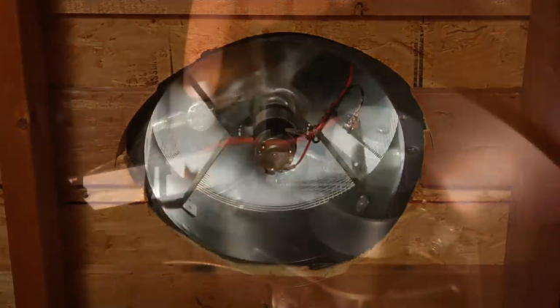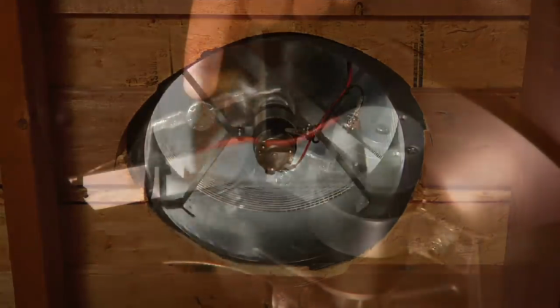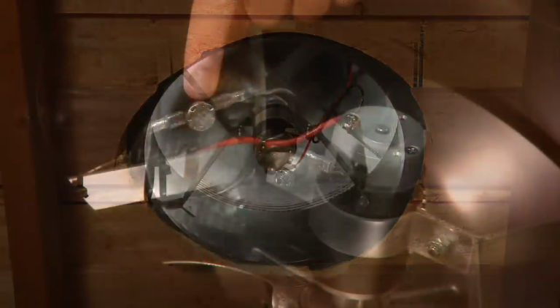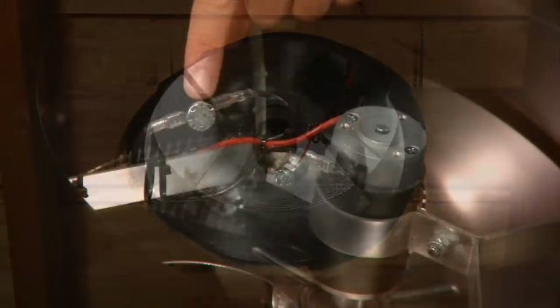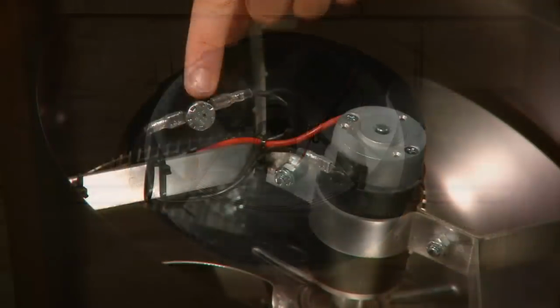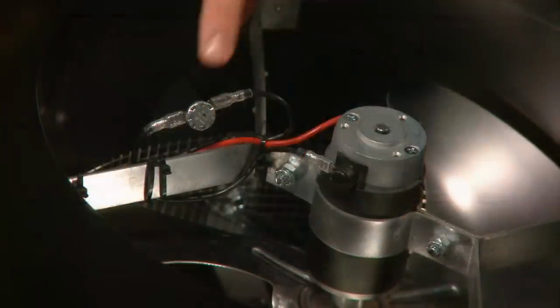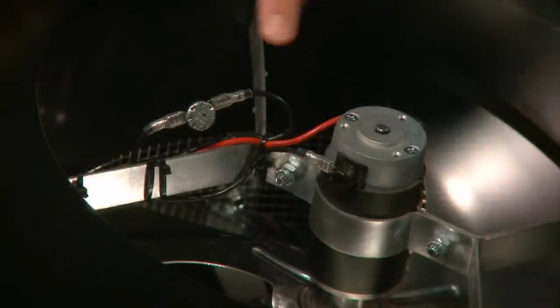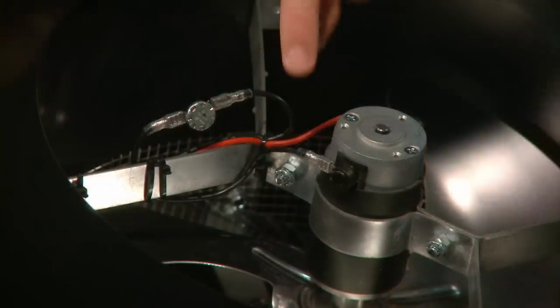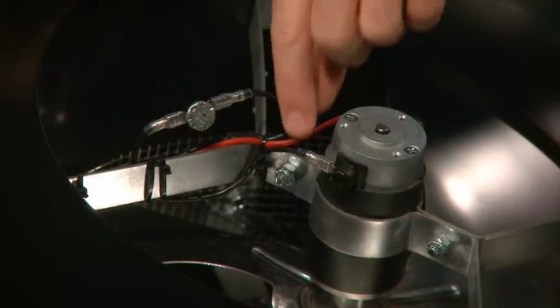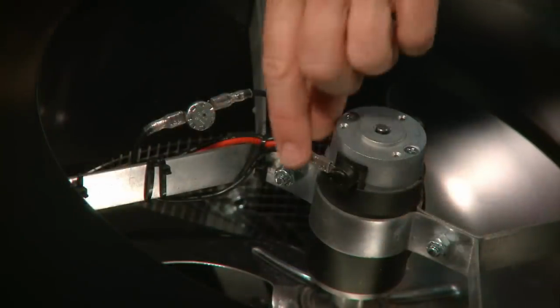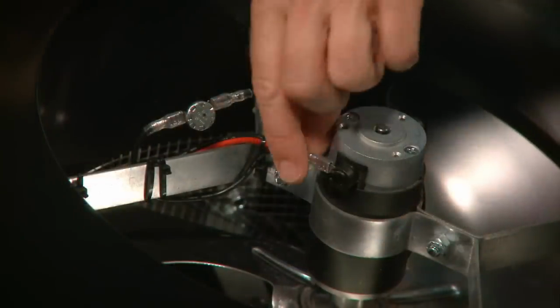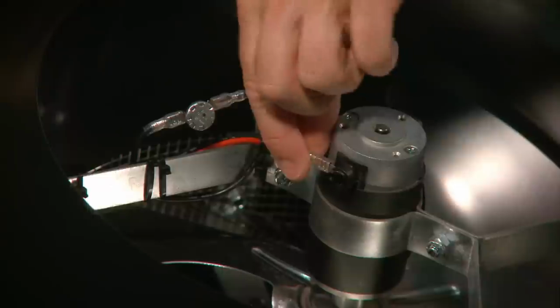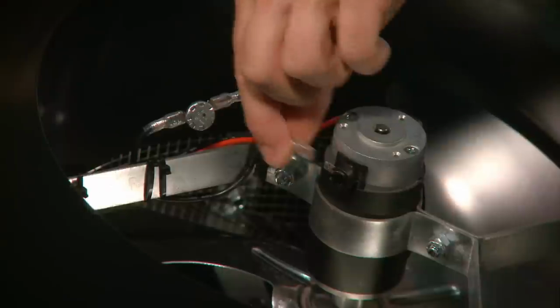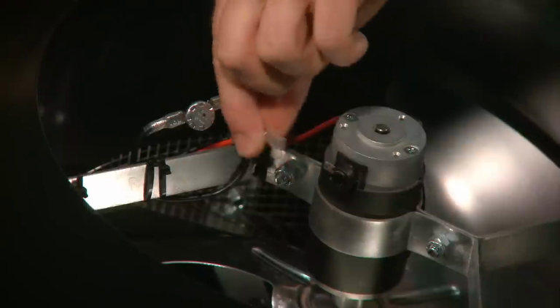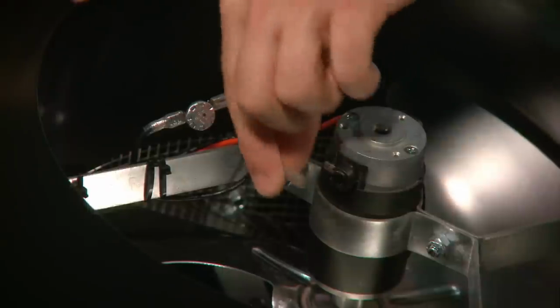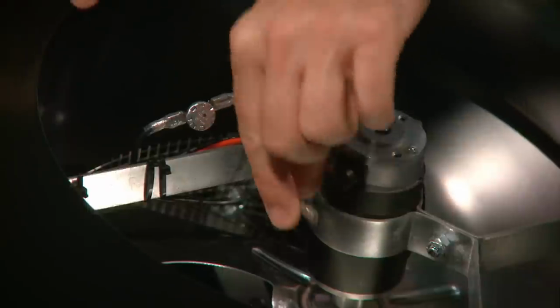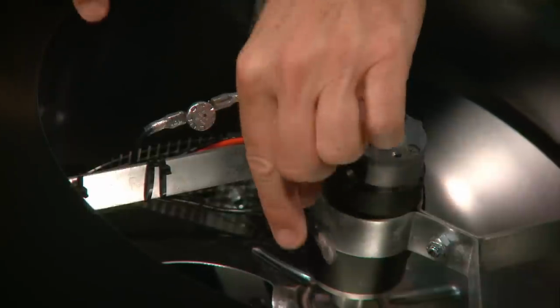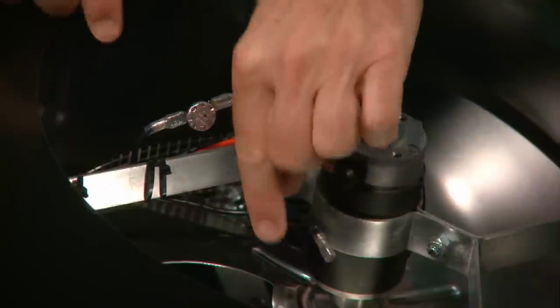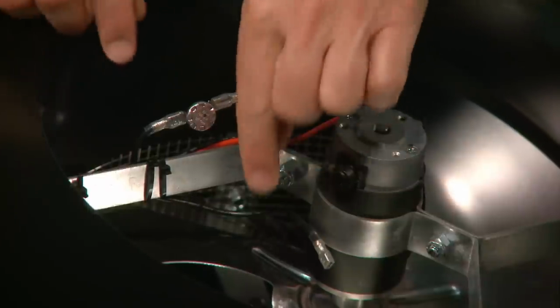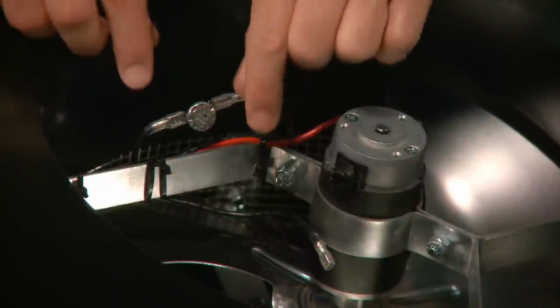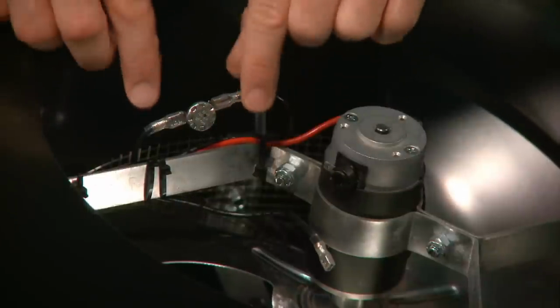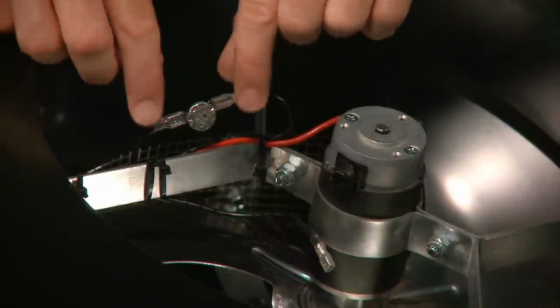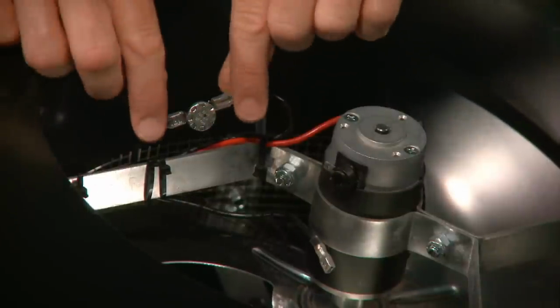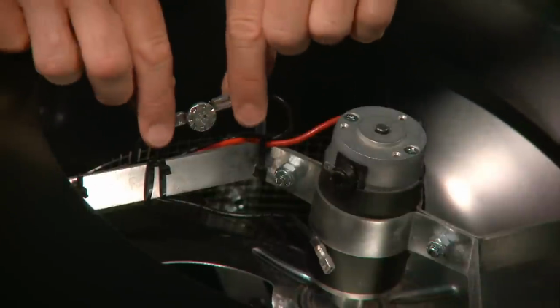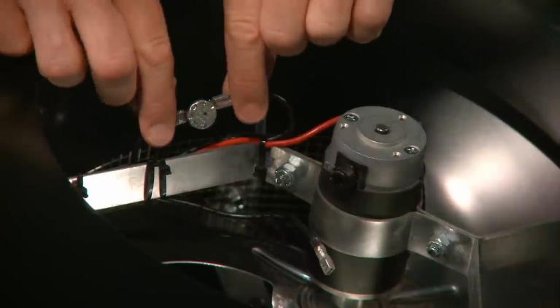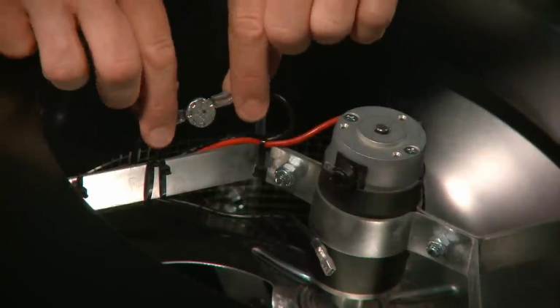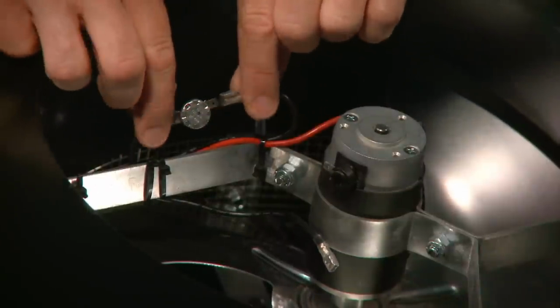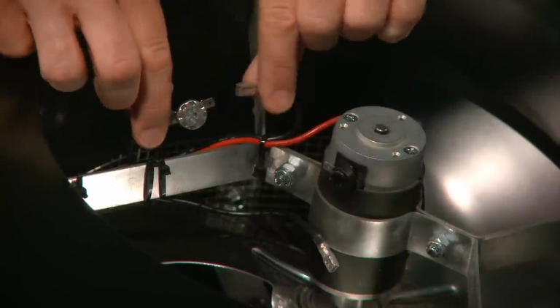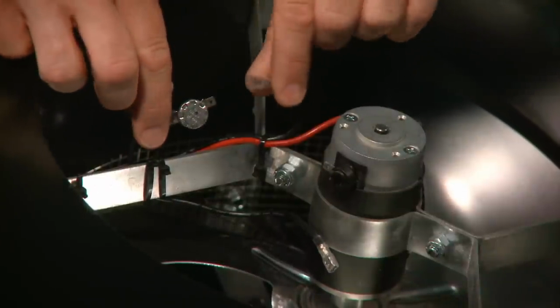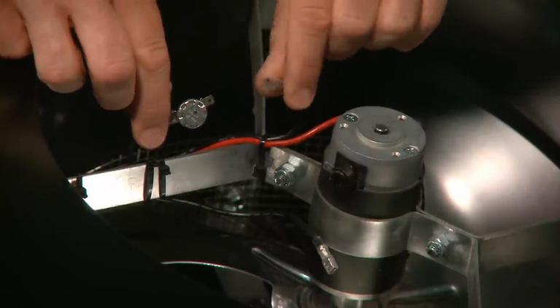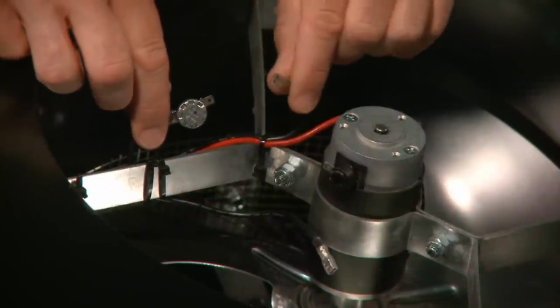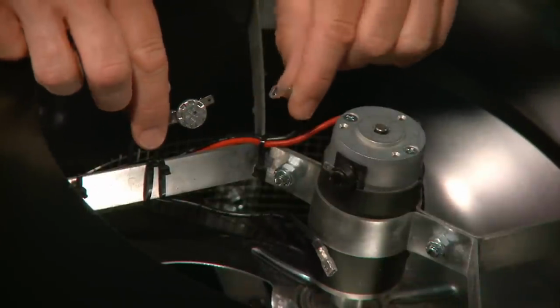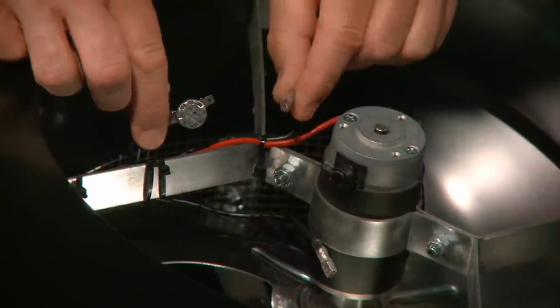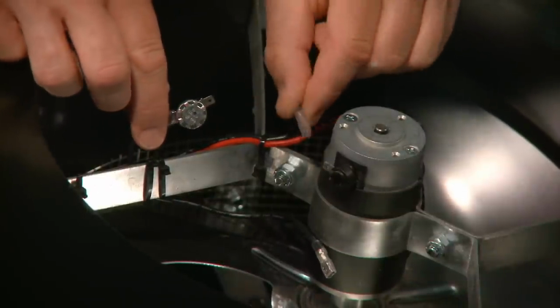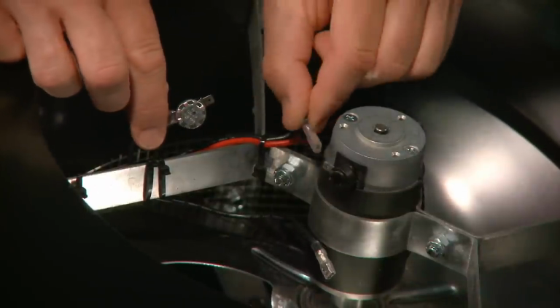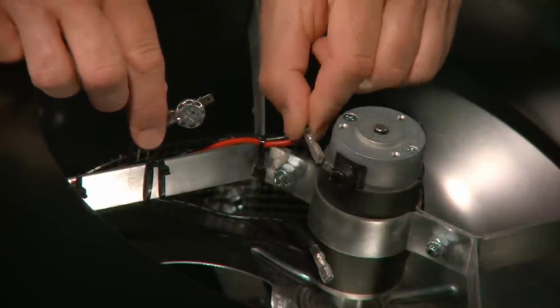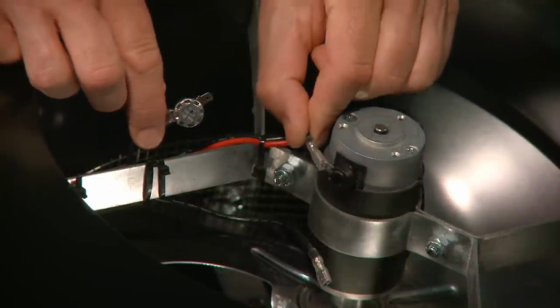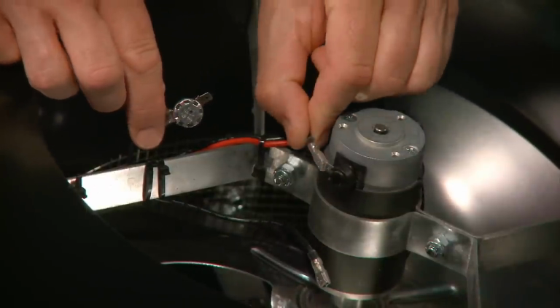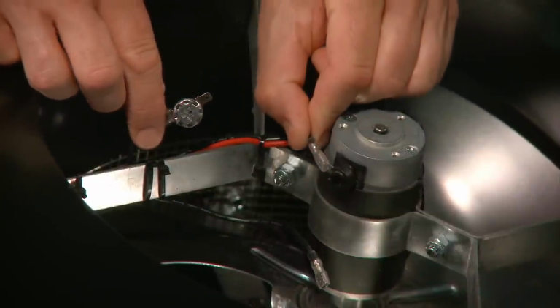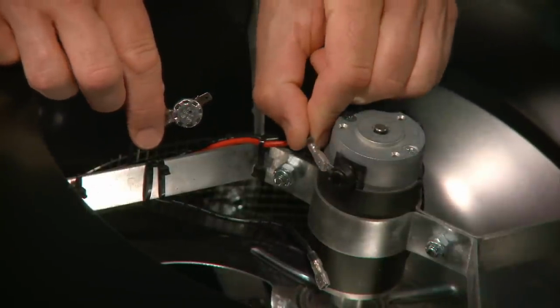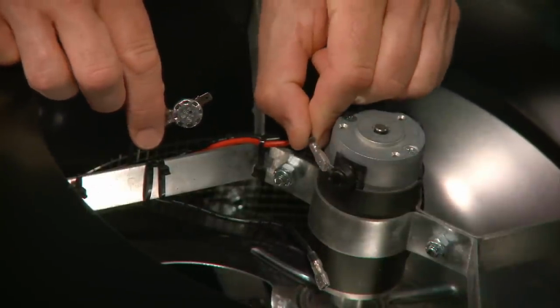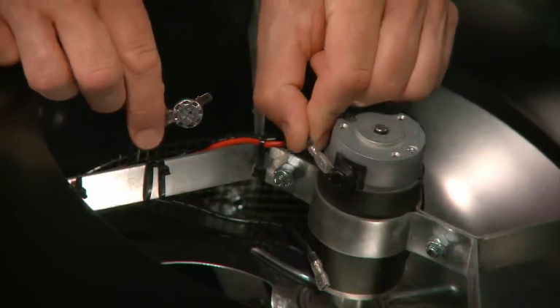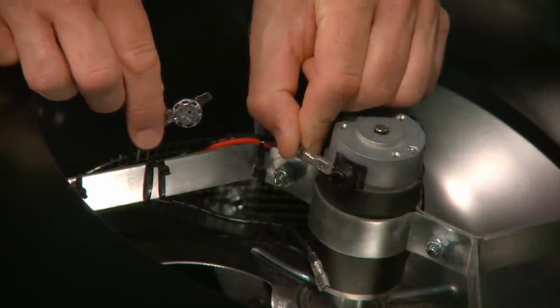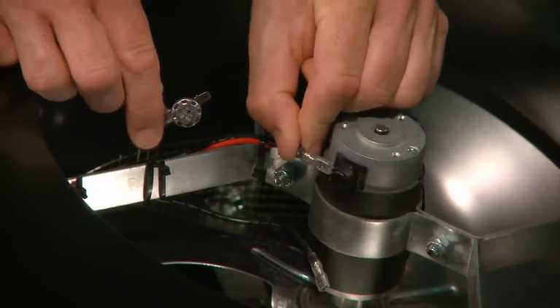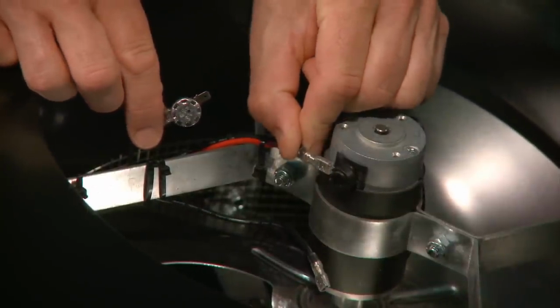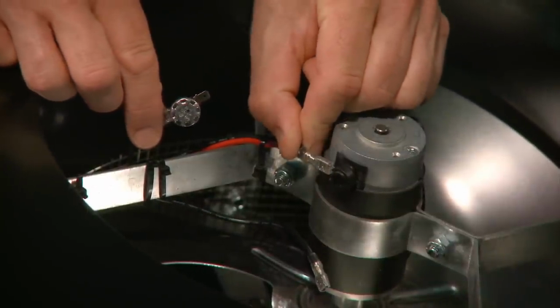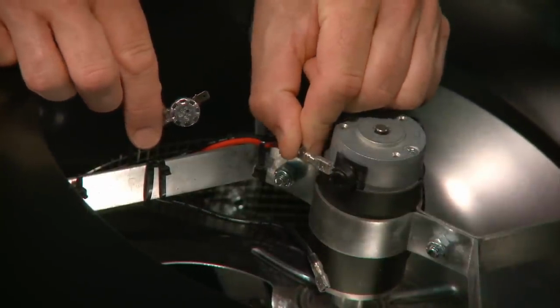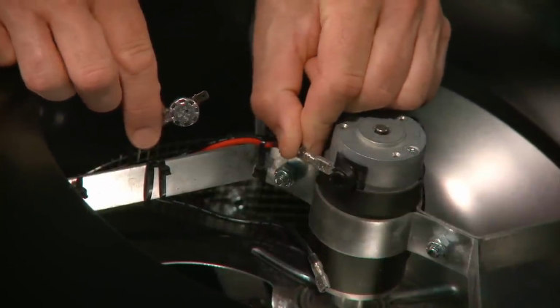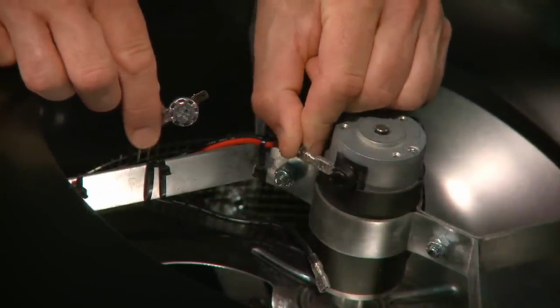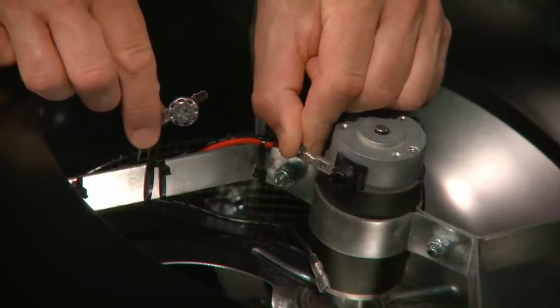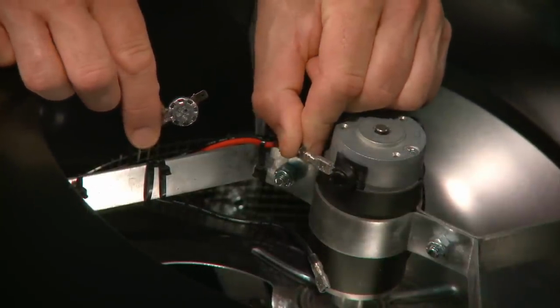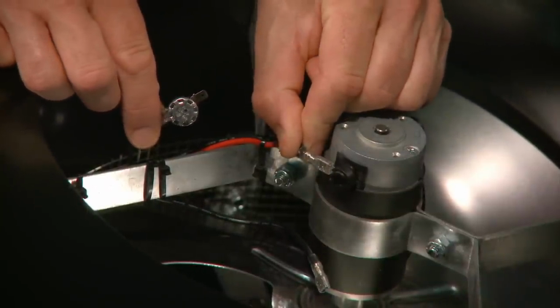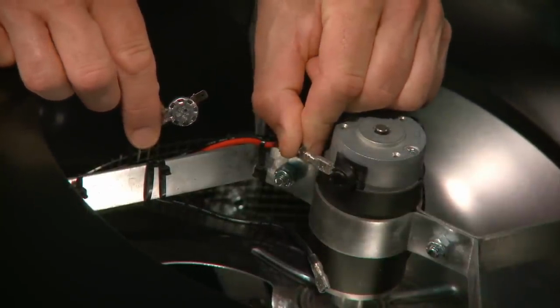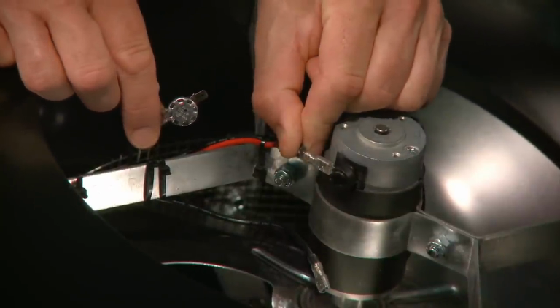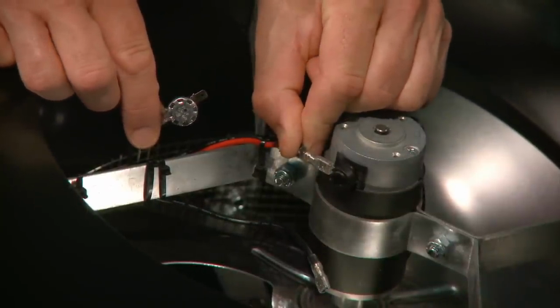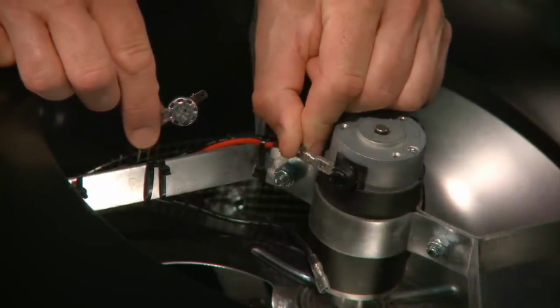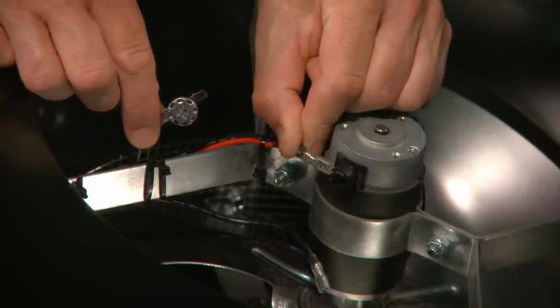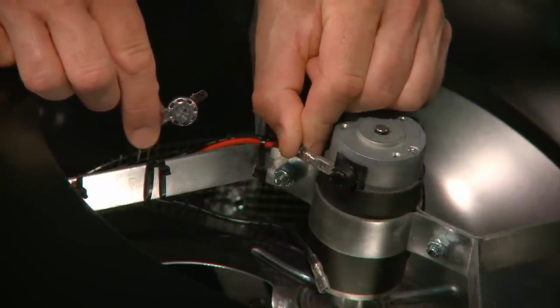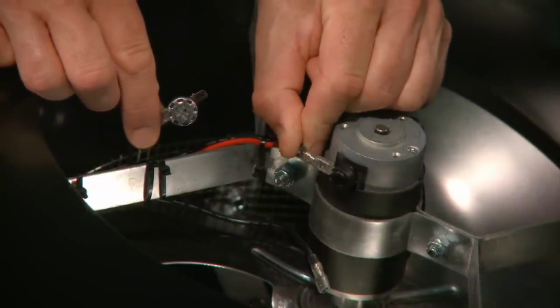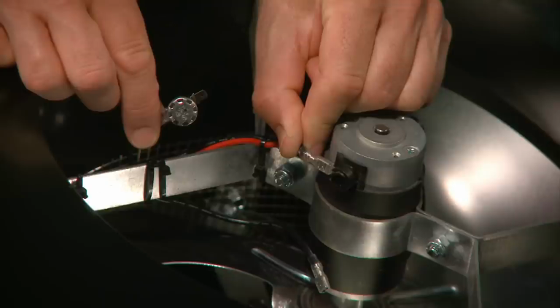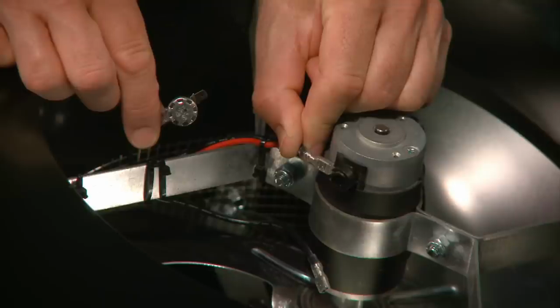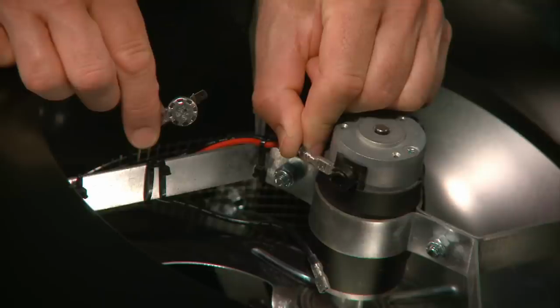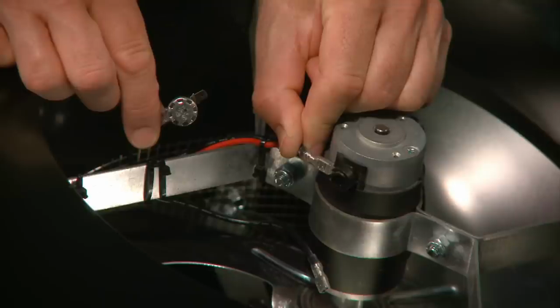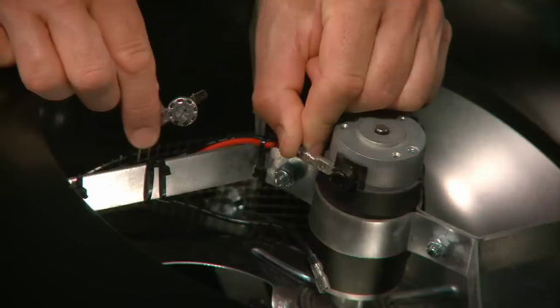To bypass the switch, disconnect the black lead from the motor and the switch, then connect it directly to the motor as shown.